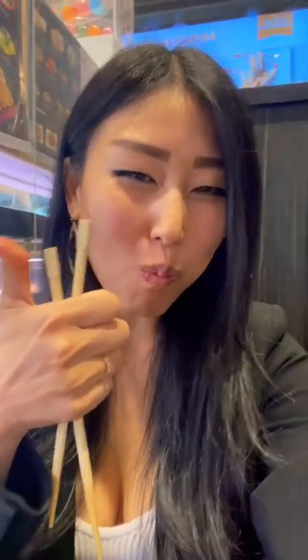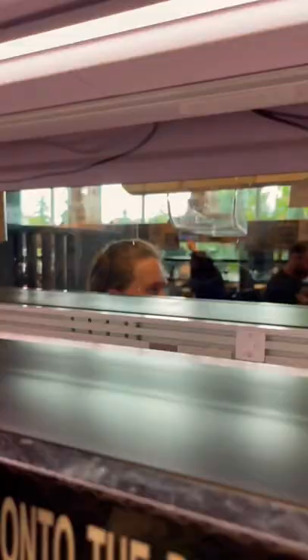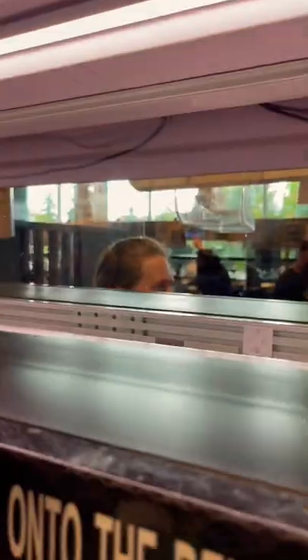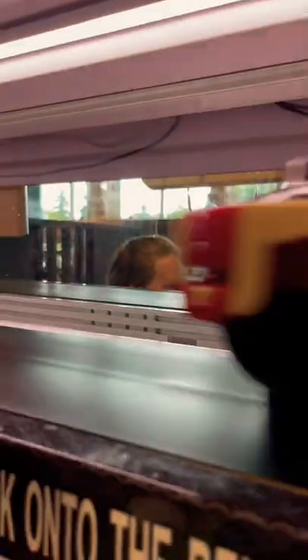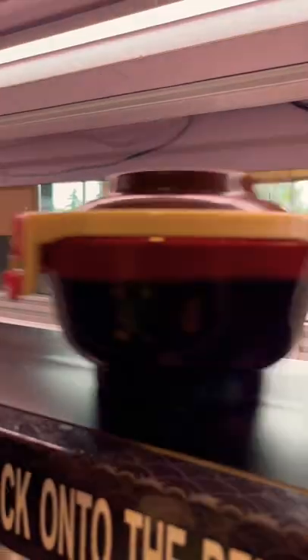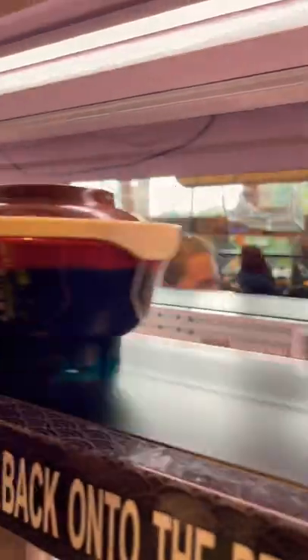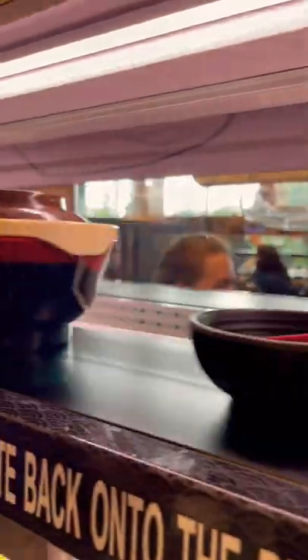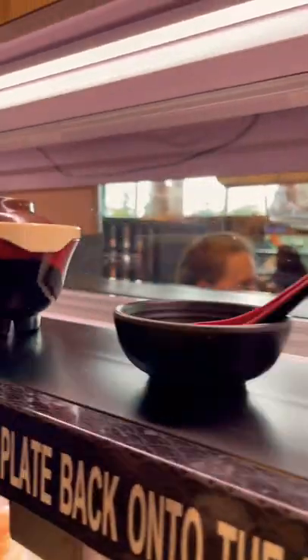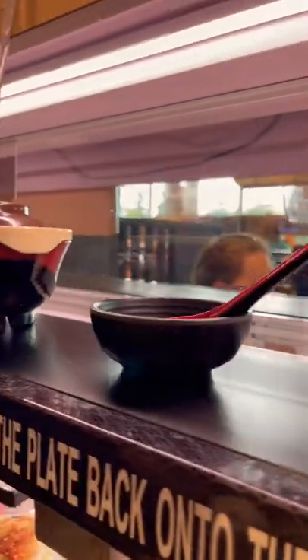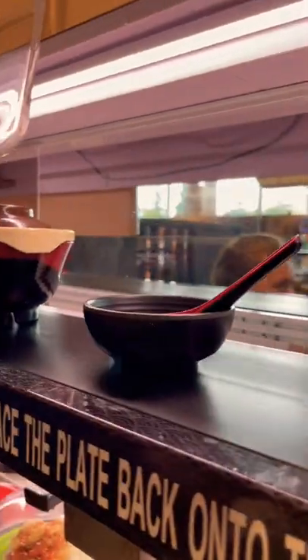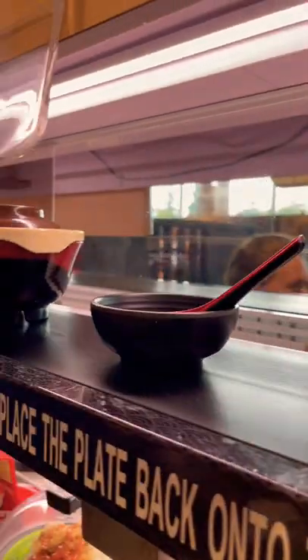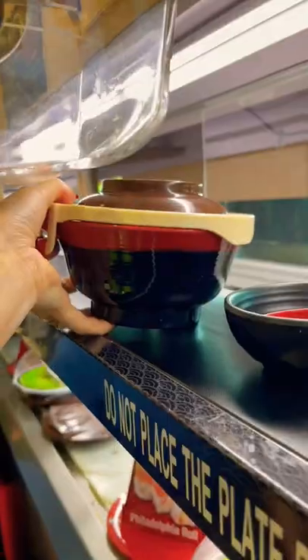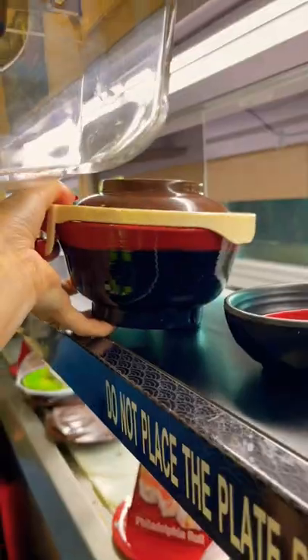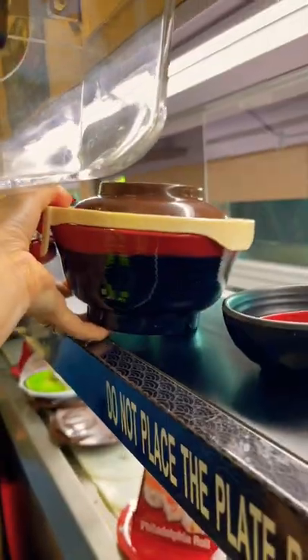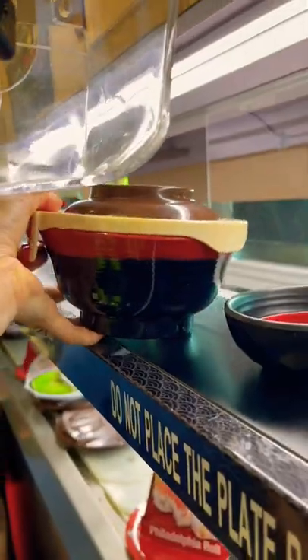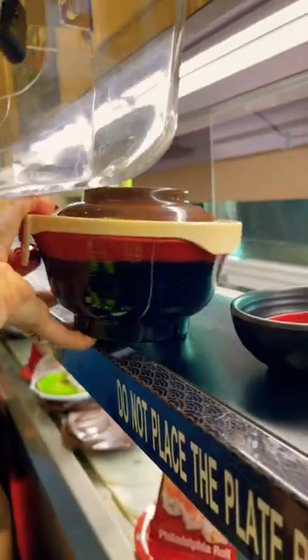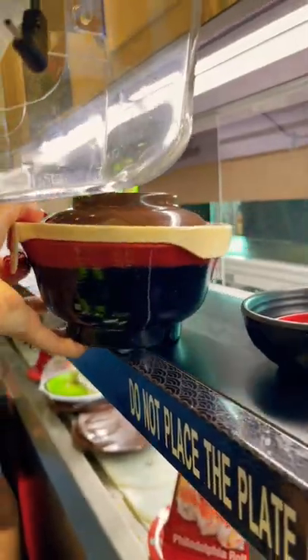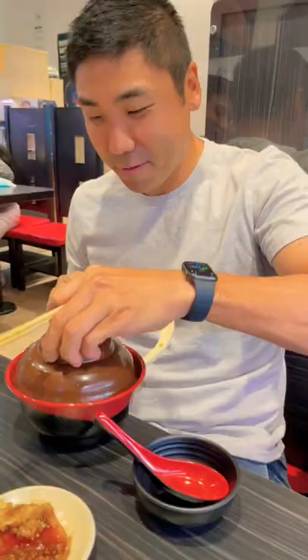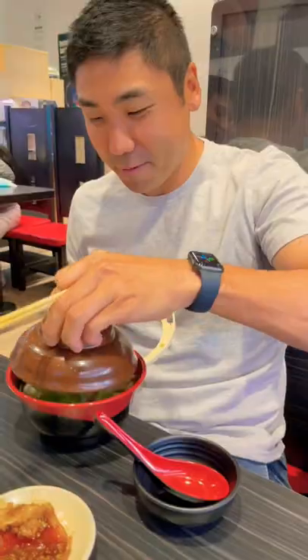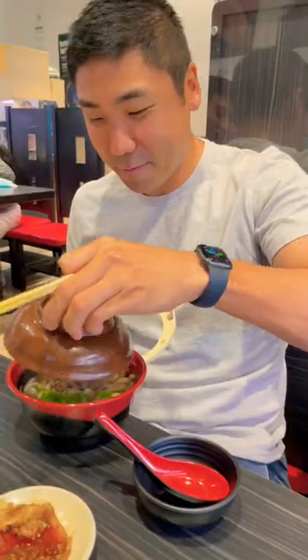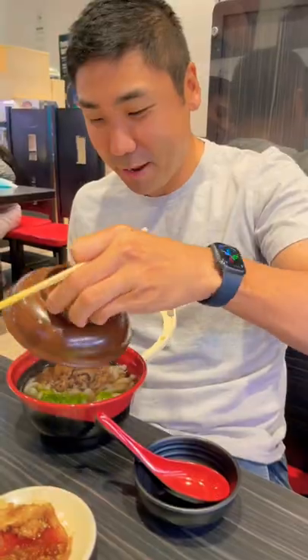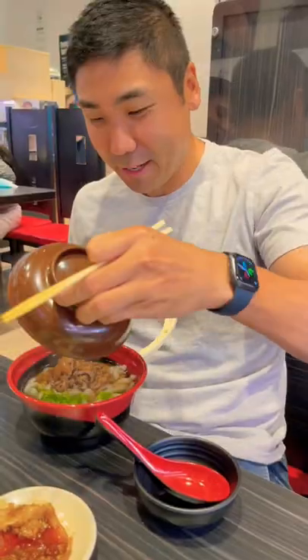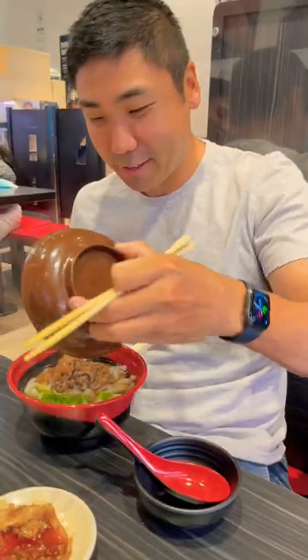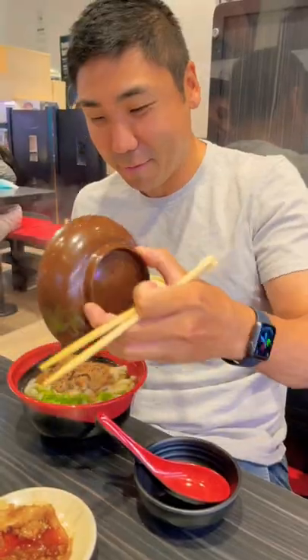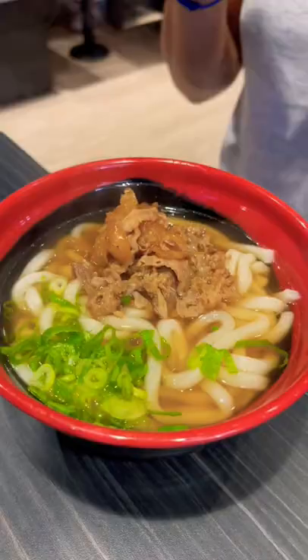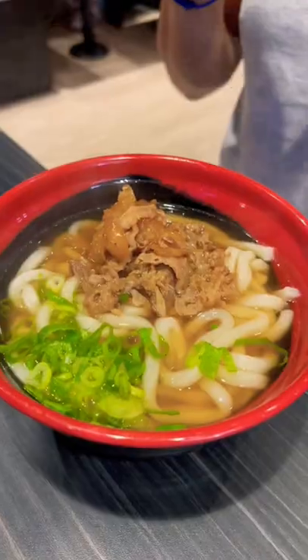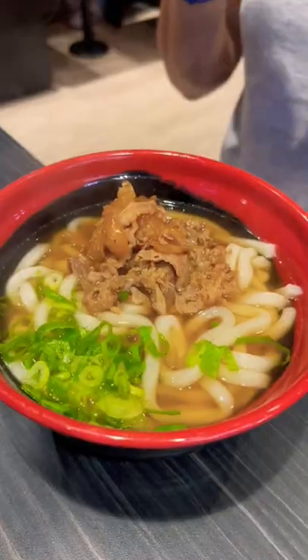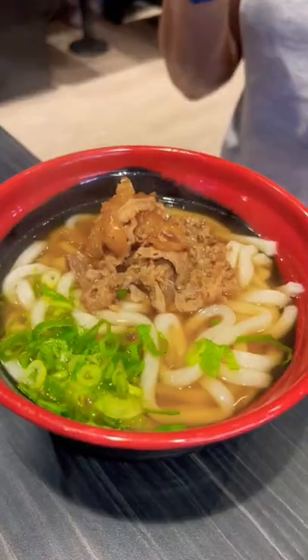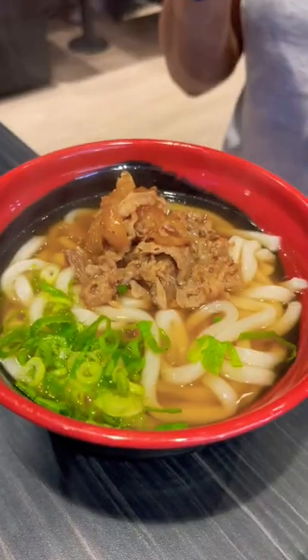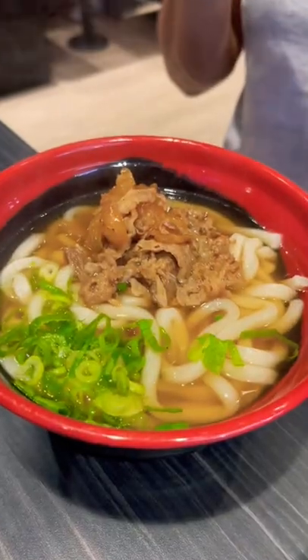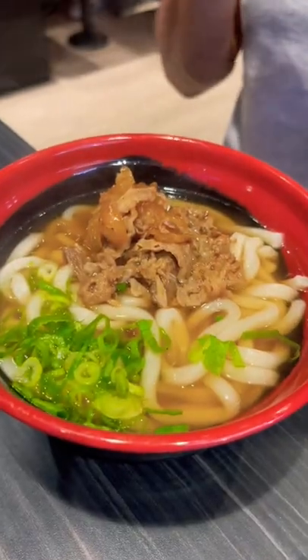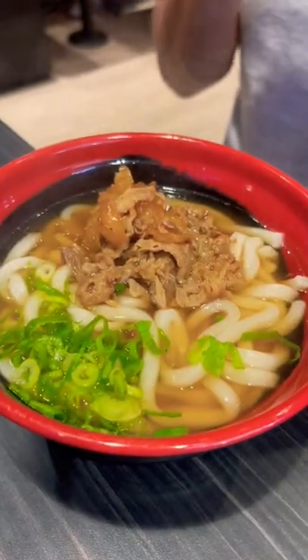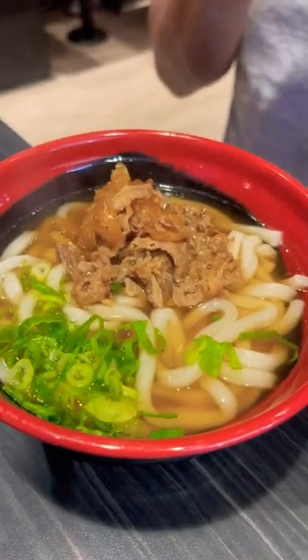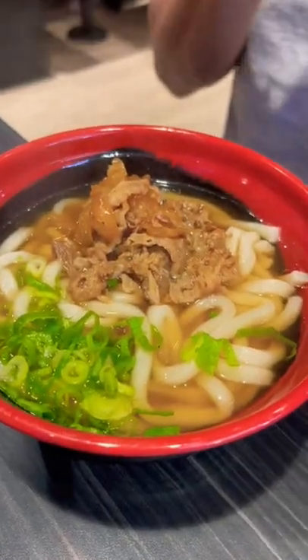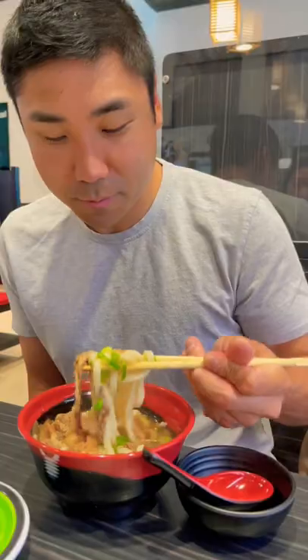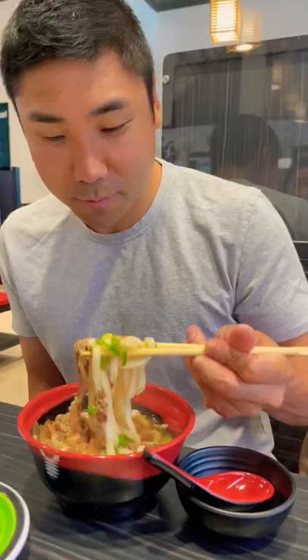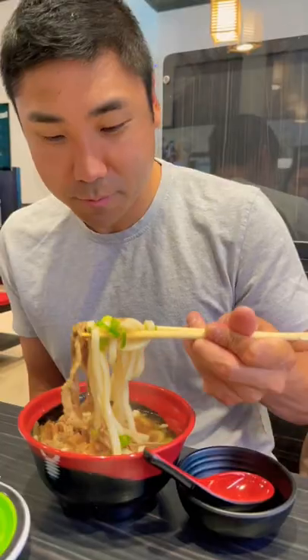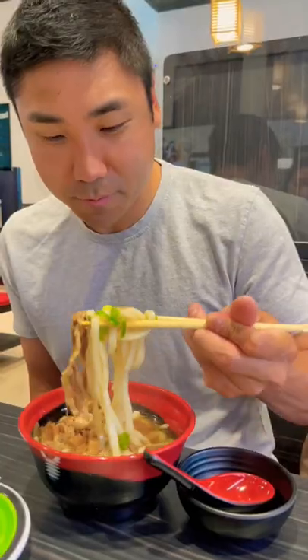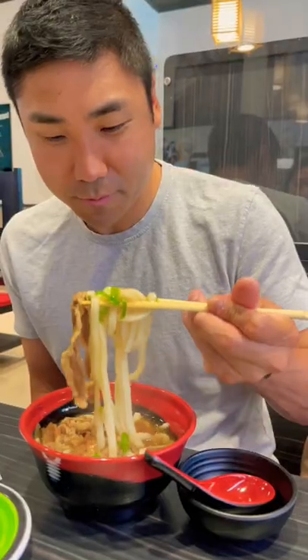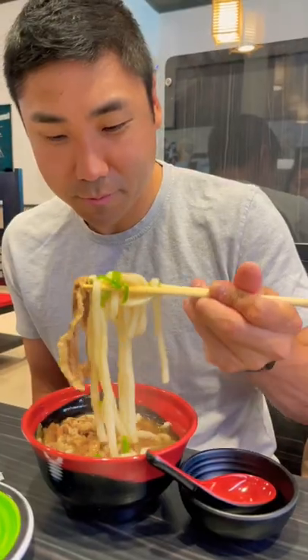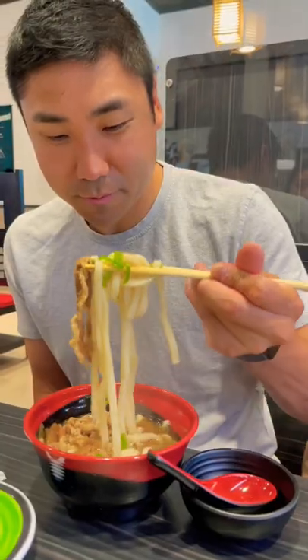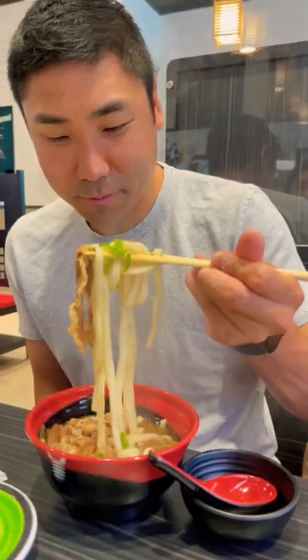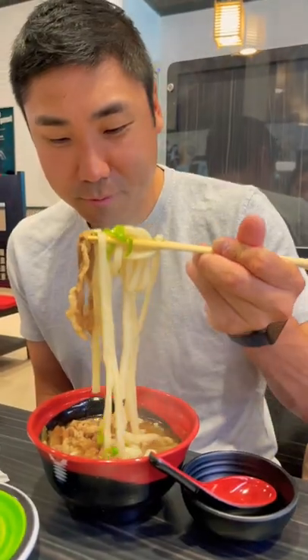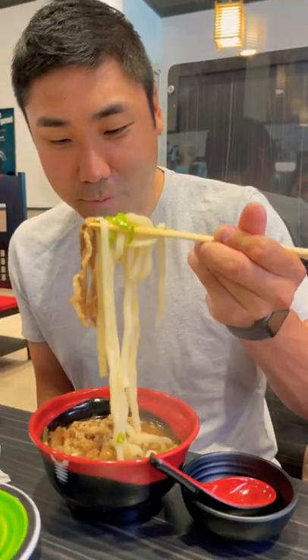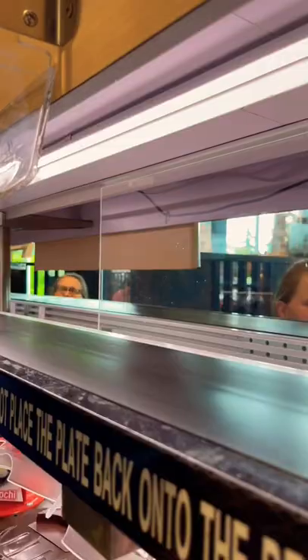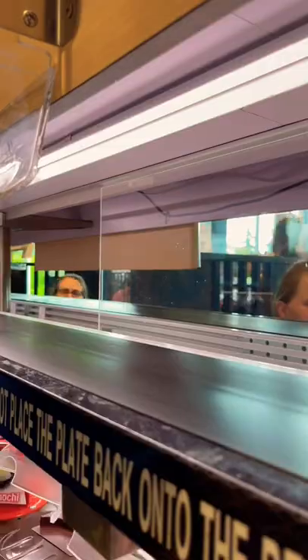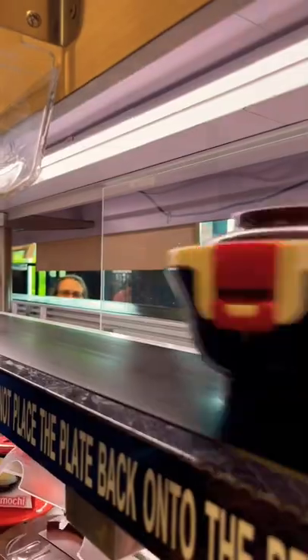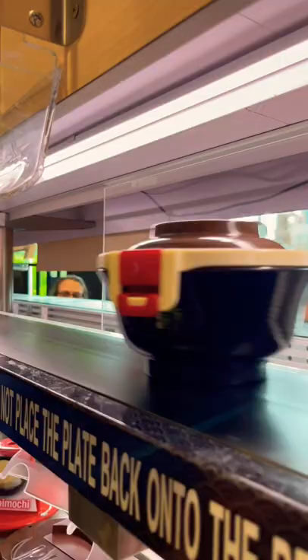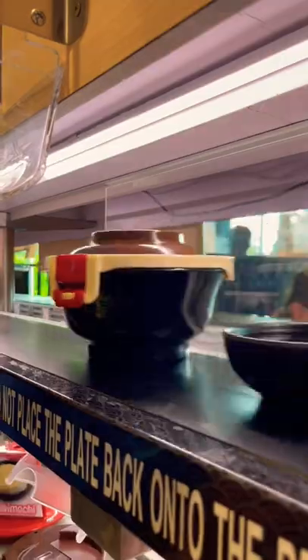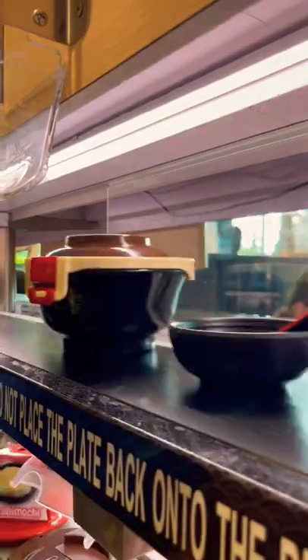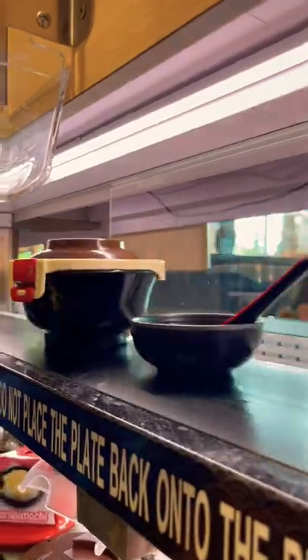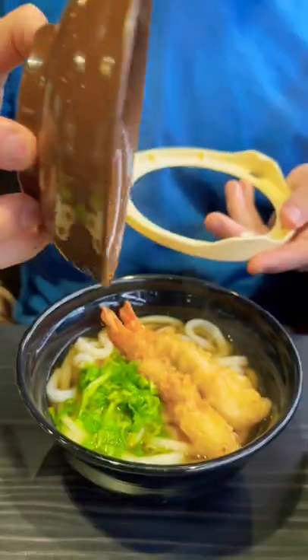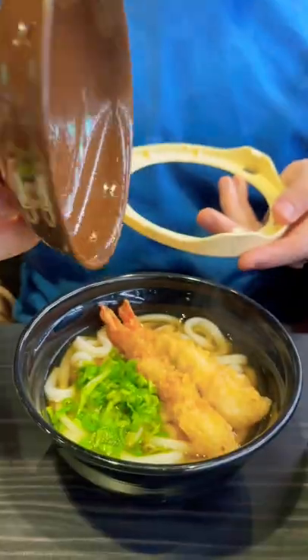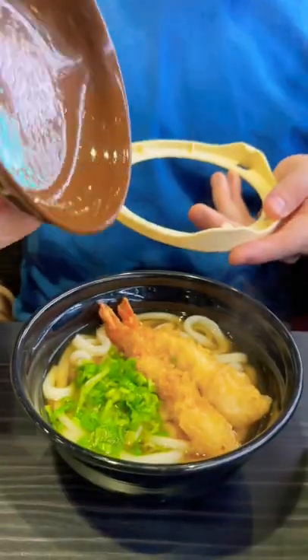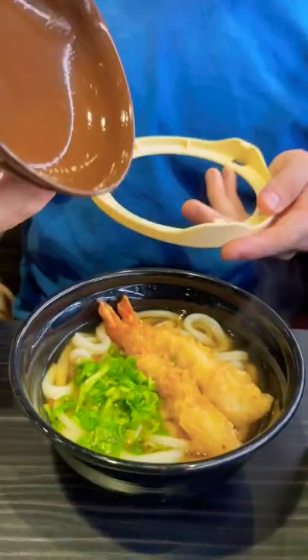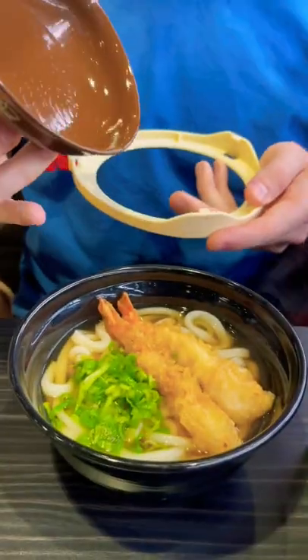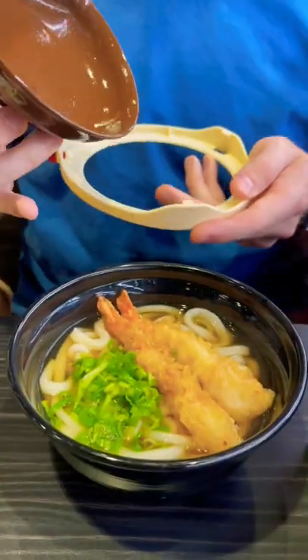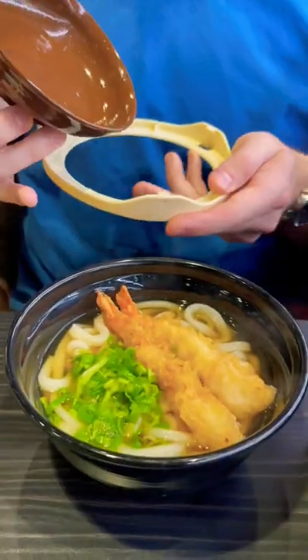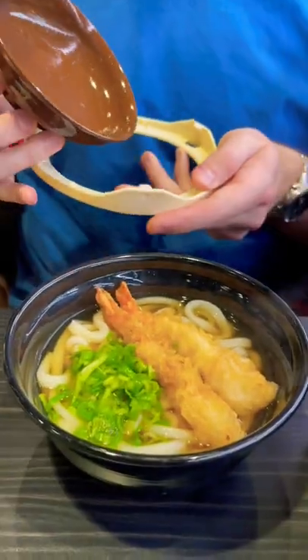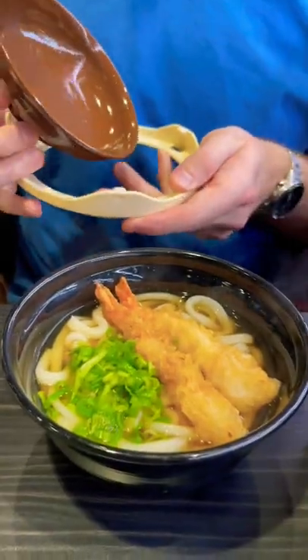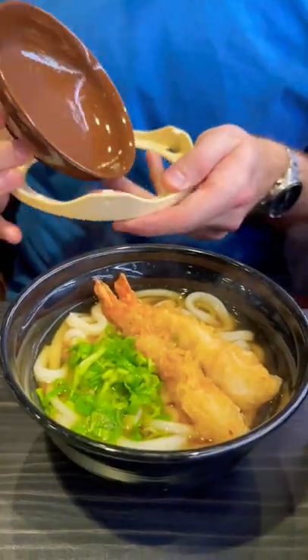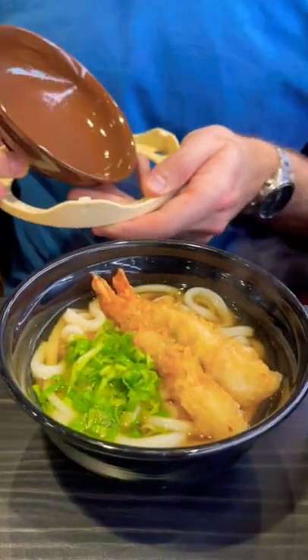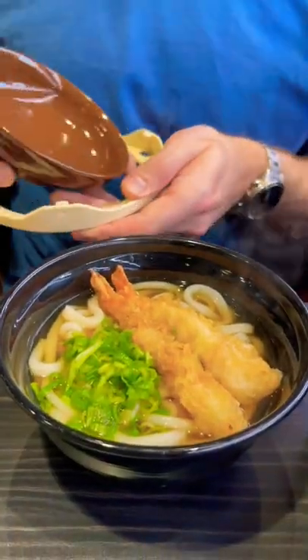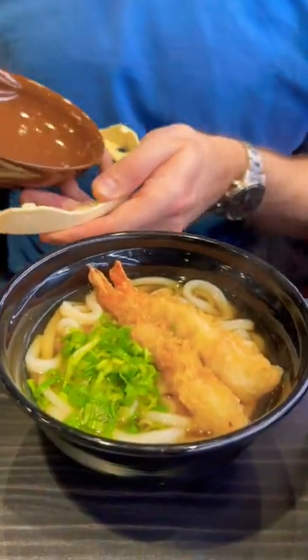Did you know that you can even have udon noodle soup bulleted towards you too? Check out that noodle pool. Niku or tempura — which would you choose?